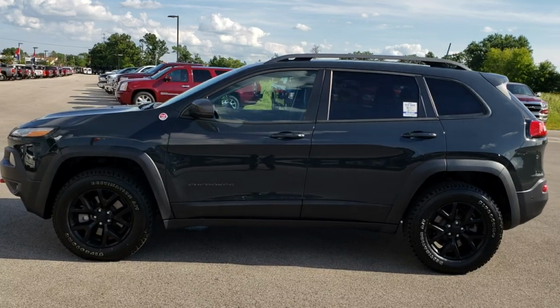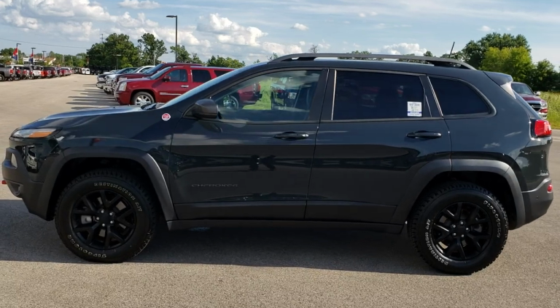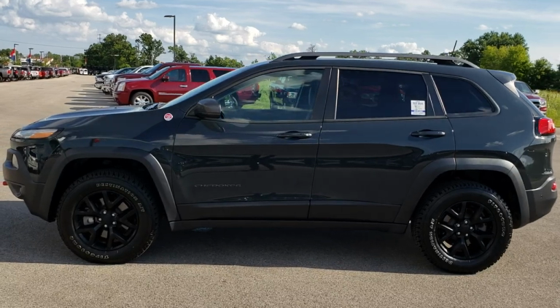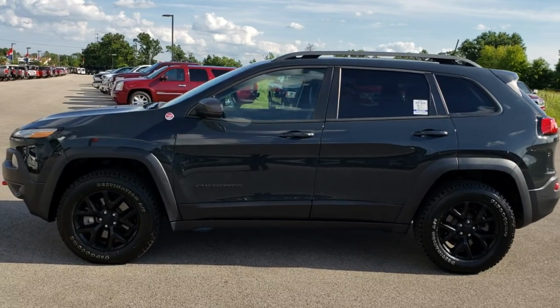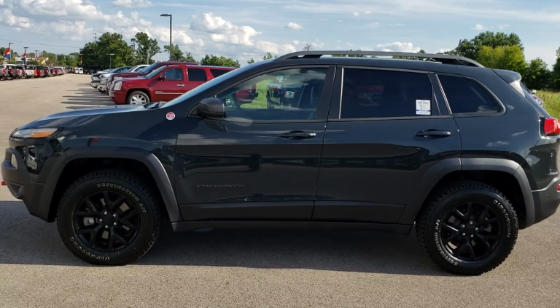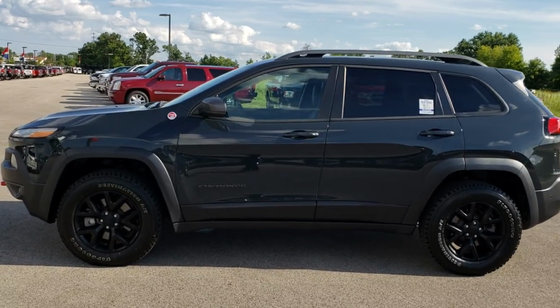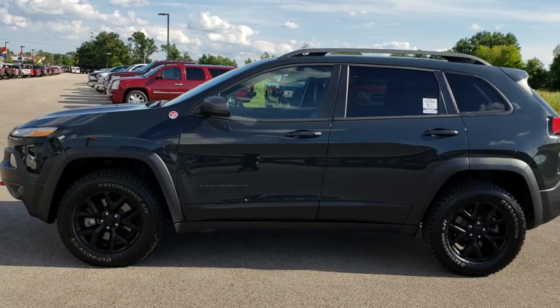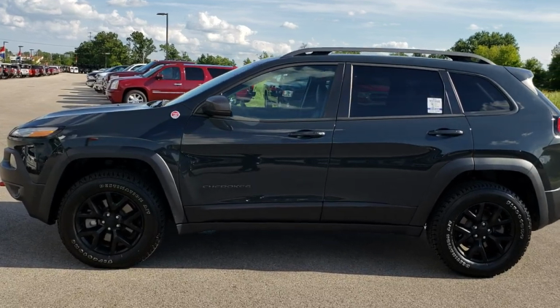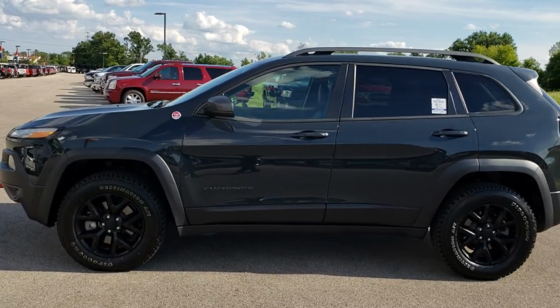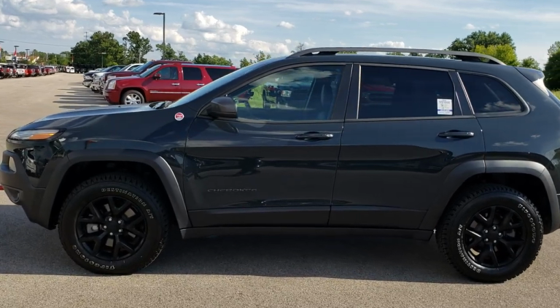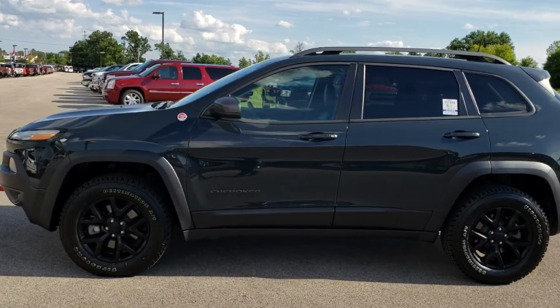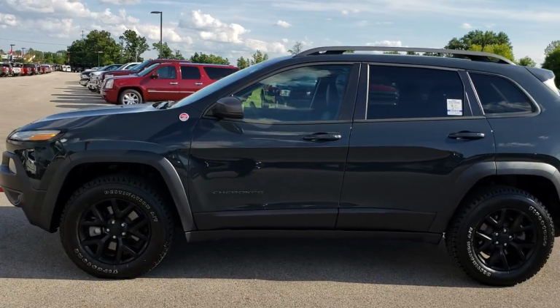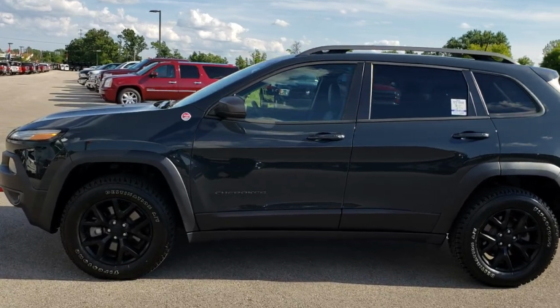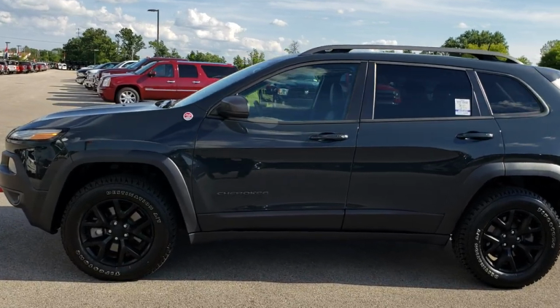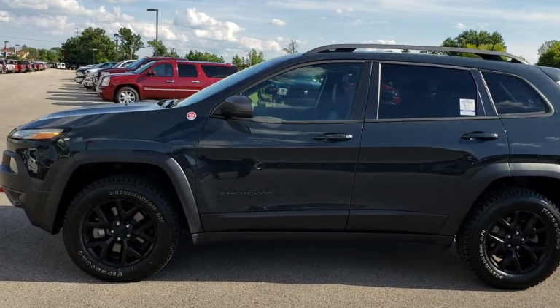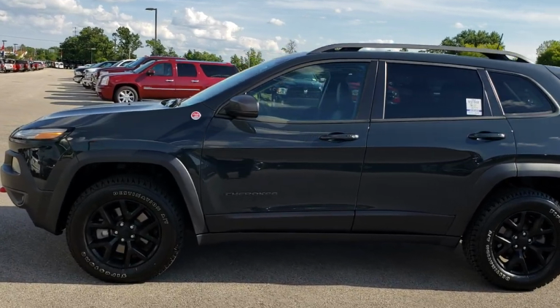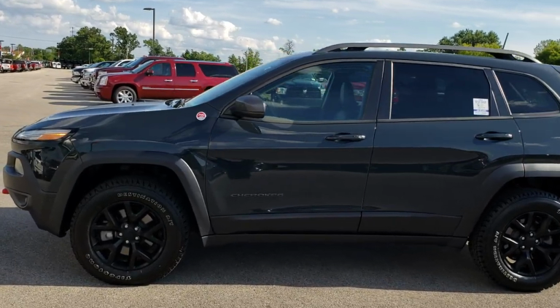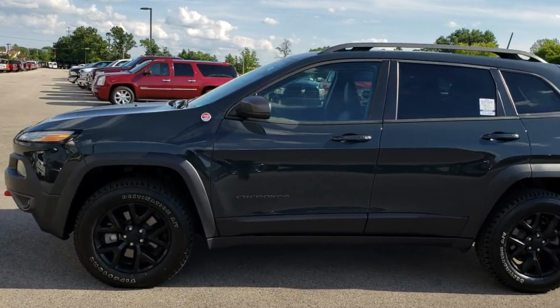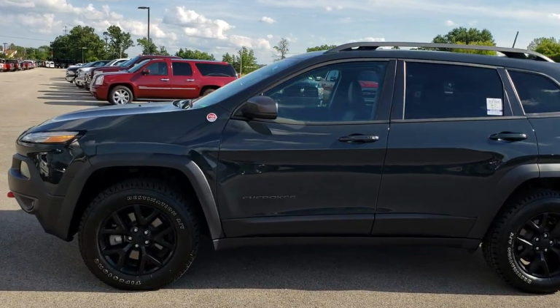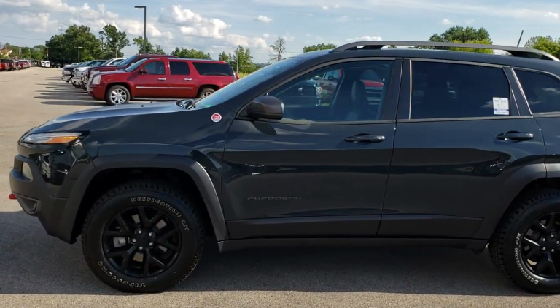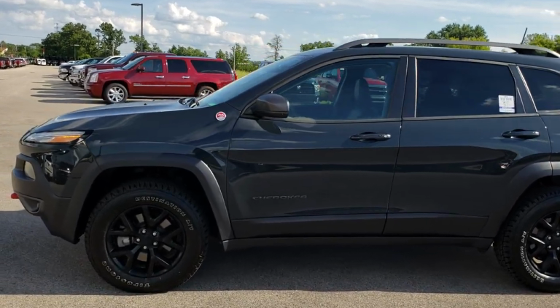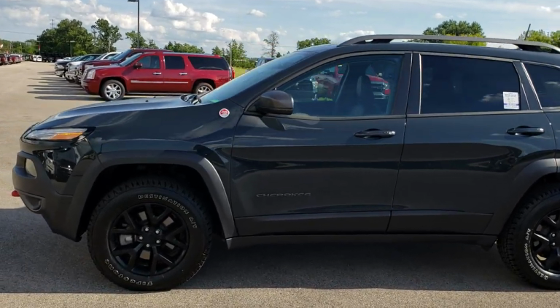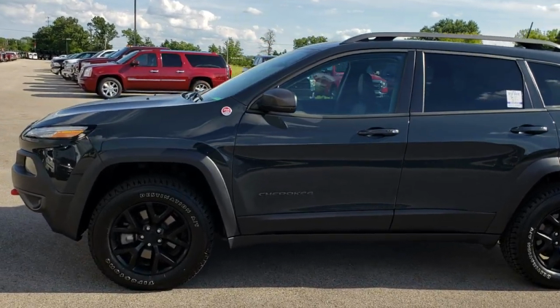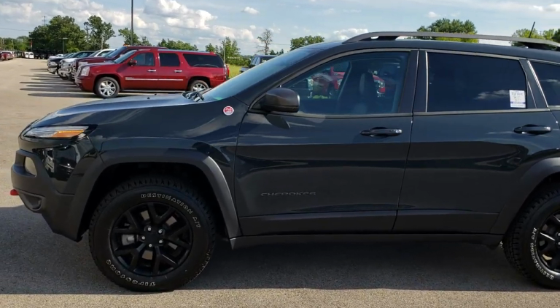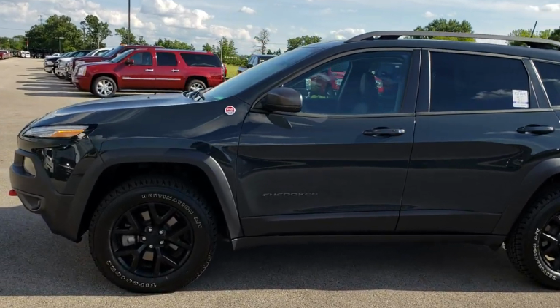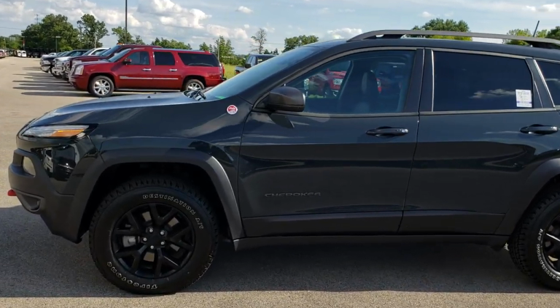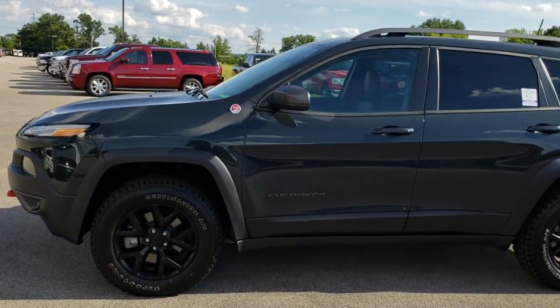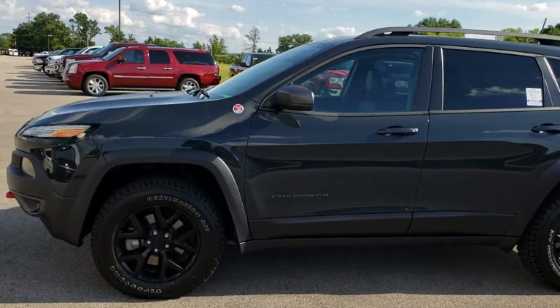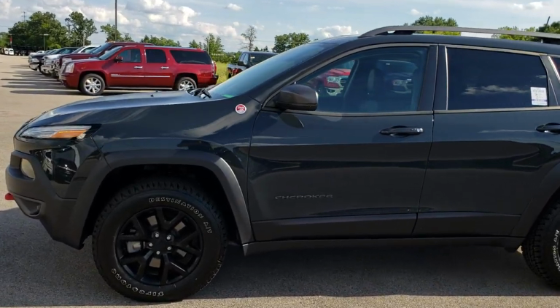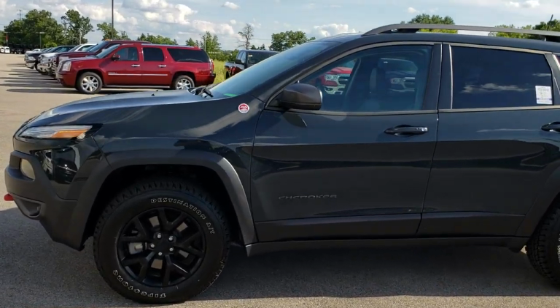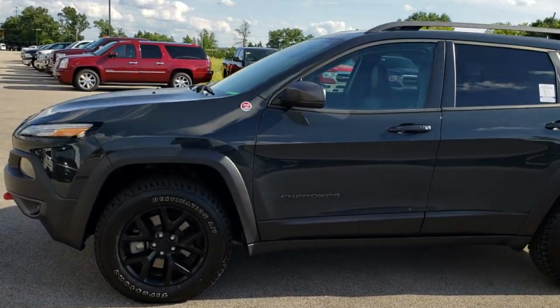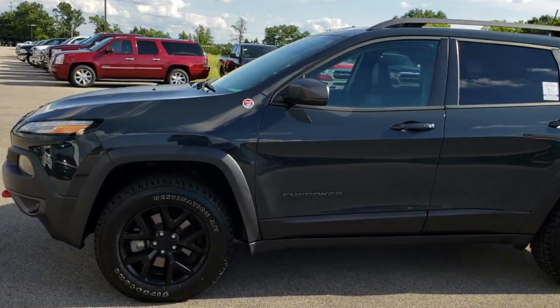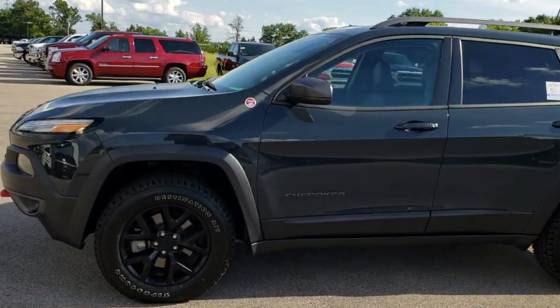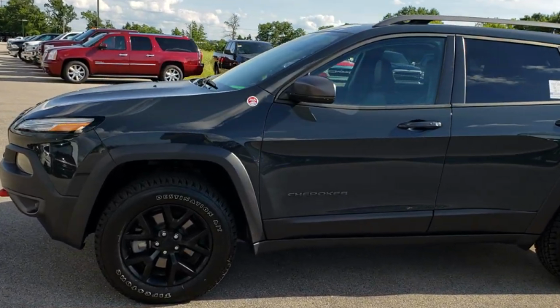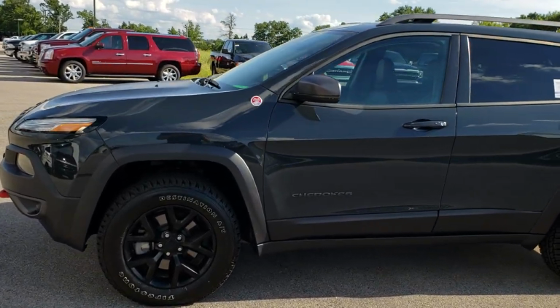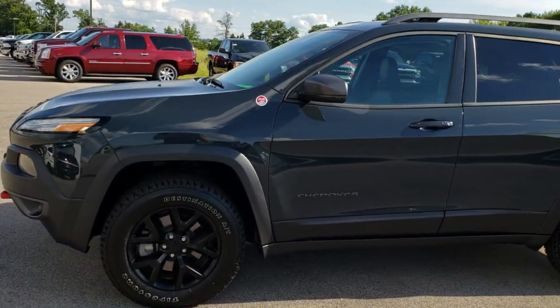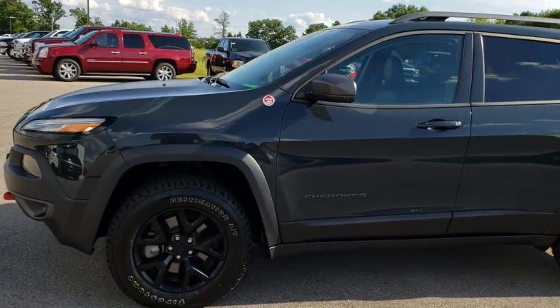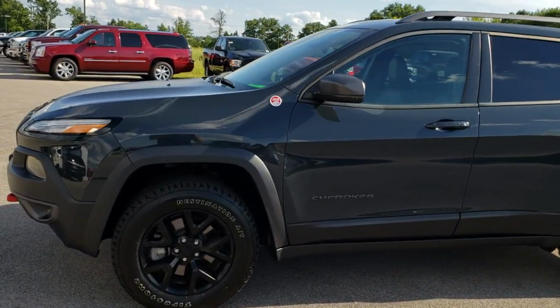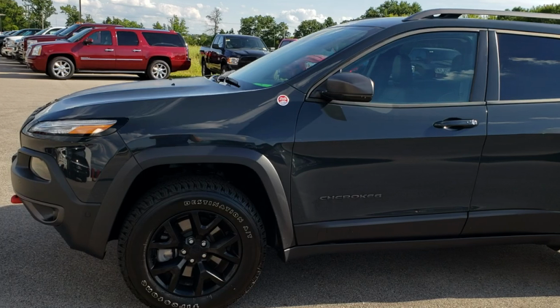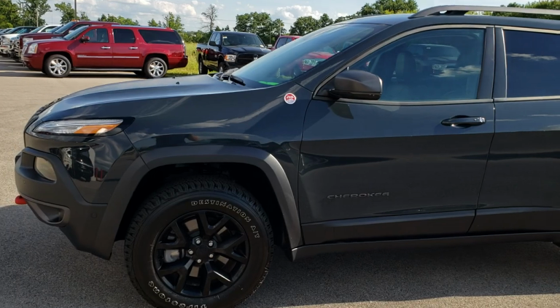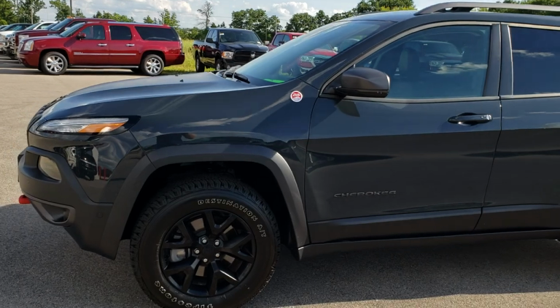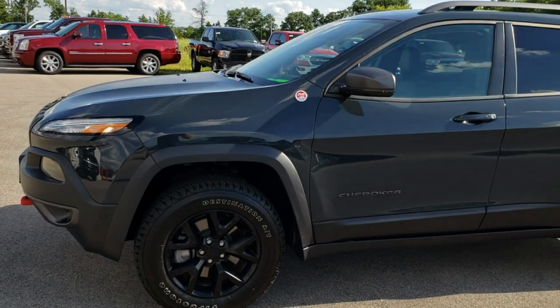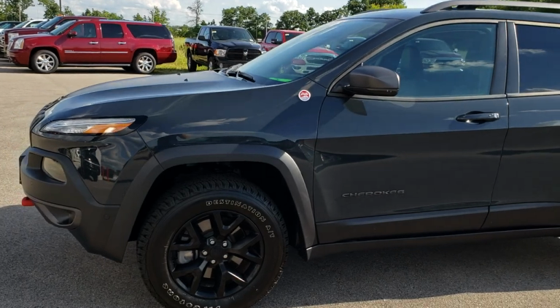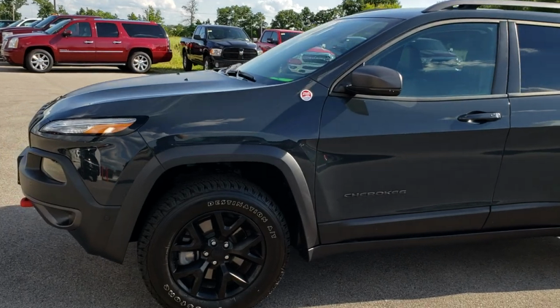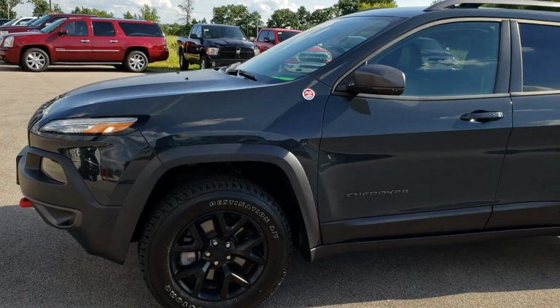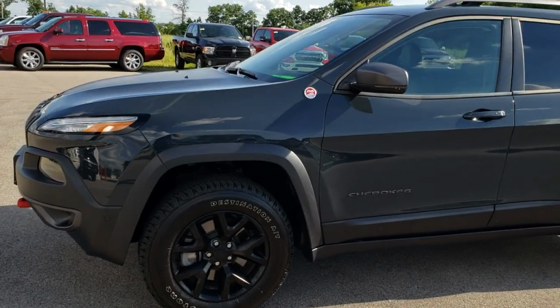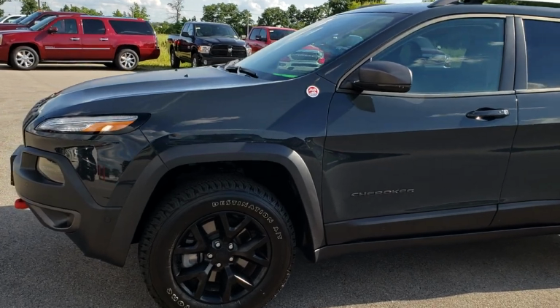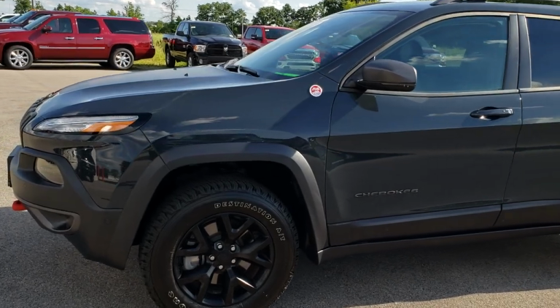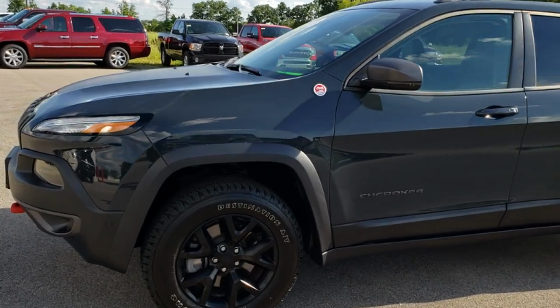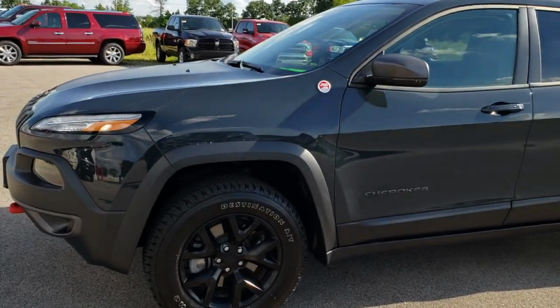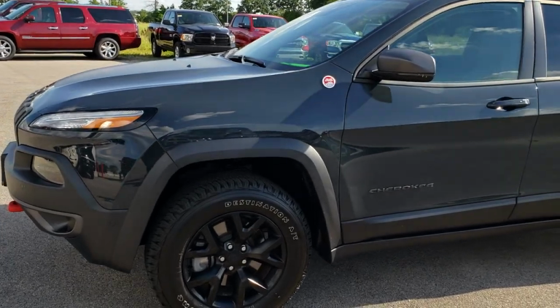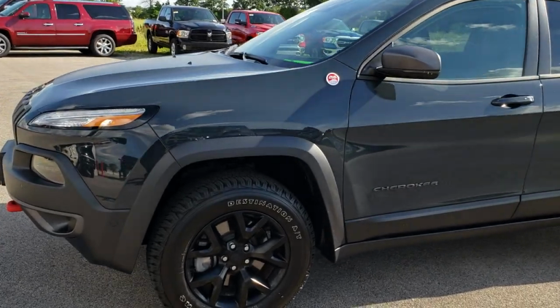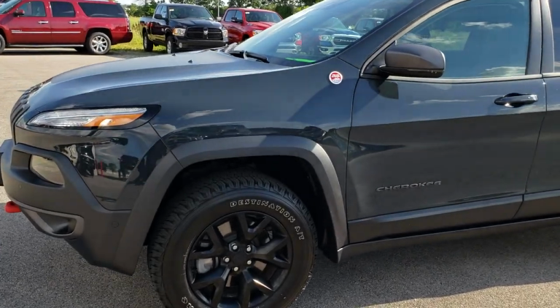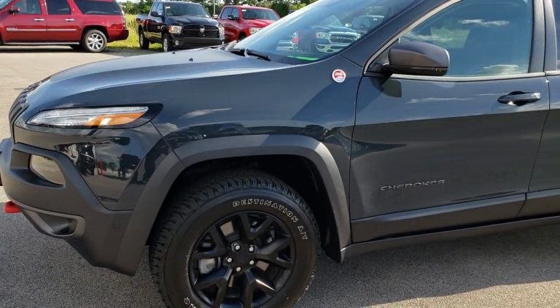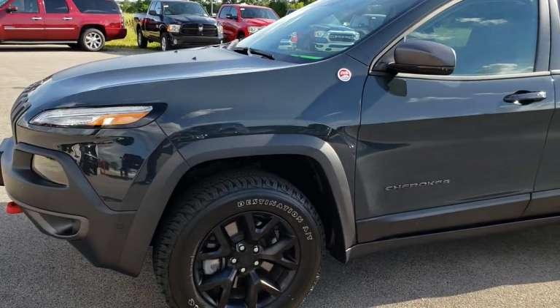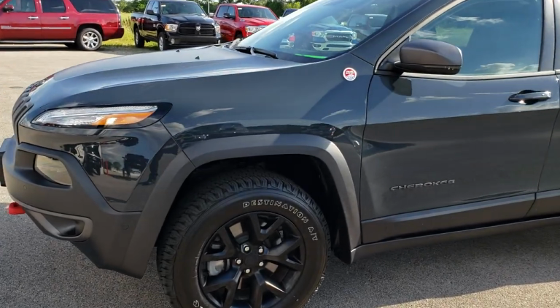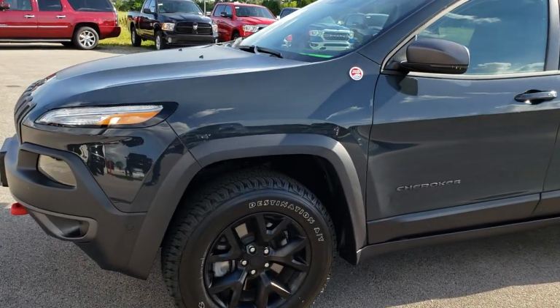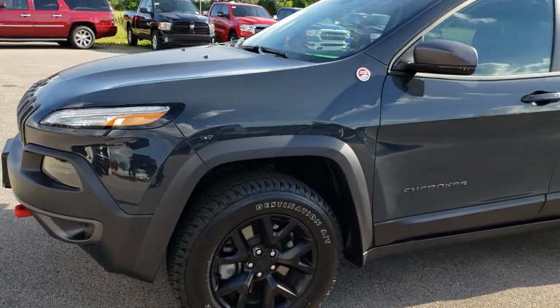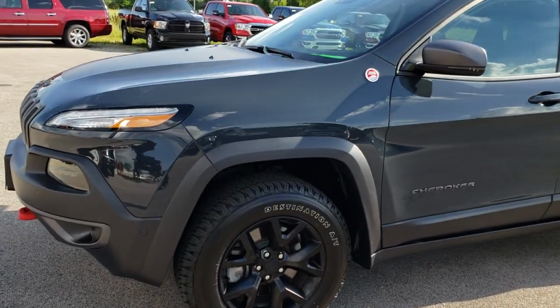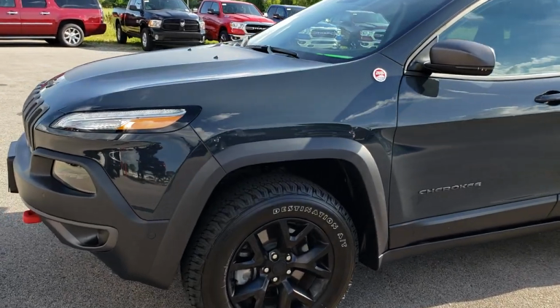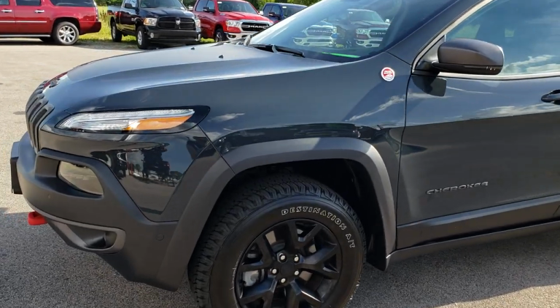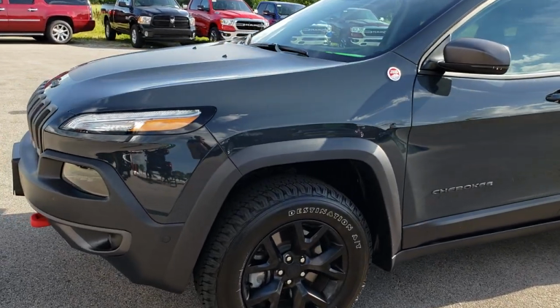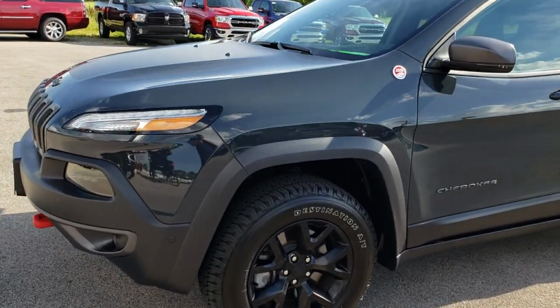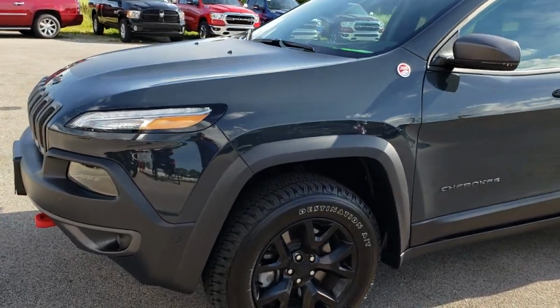This is stock number HA172A. We are here at Summit Automotive in Fond du Lac, Wisconsin, your new and used Jeep headquarters.